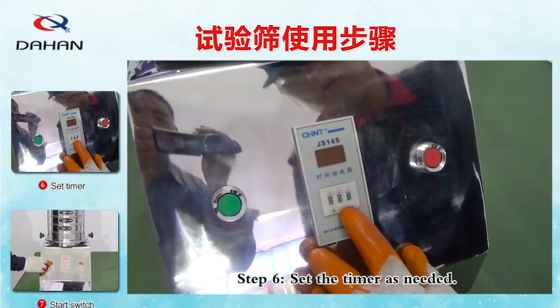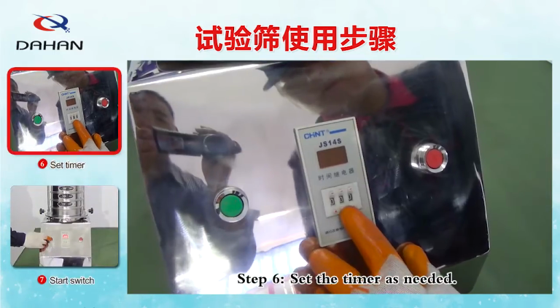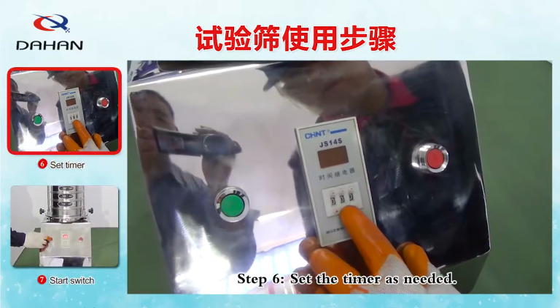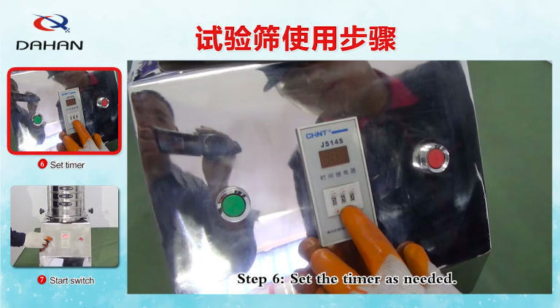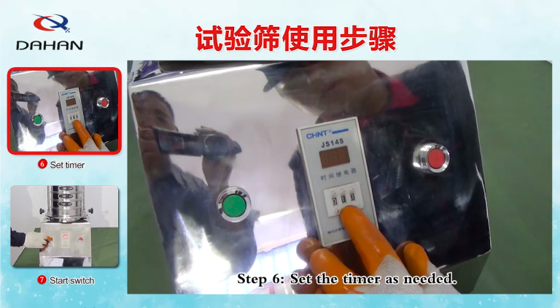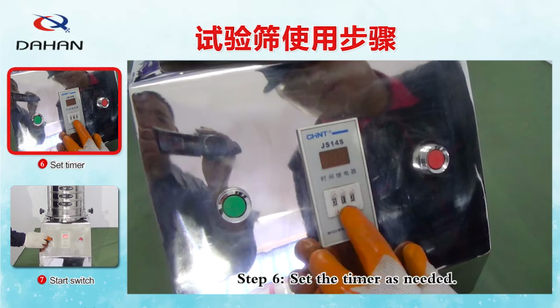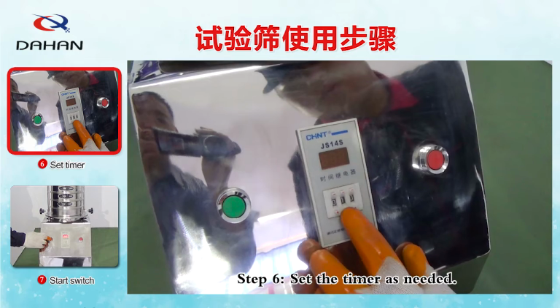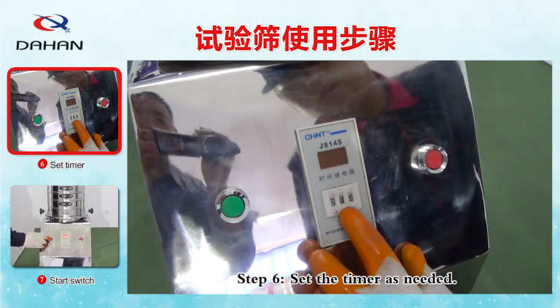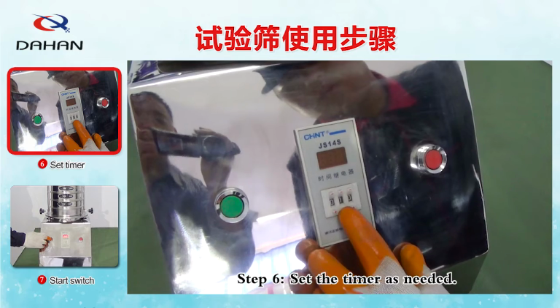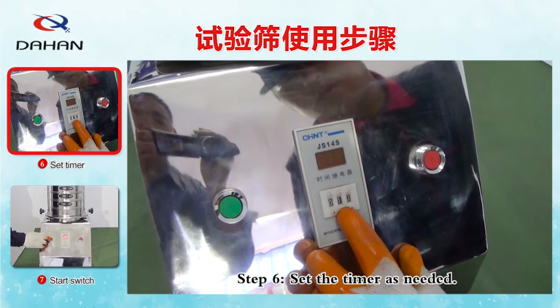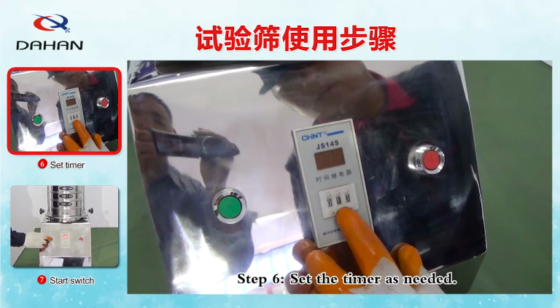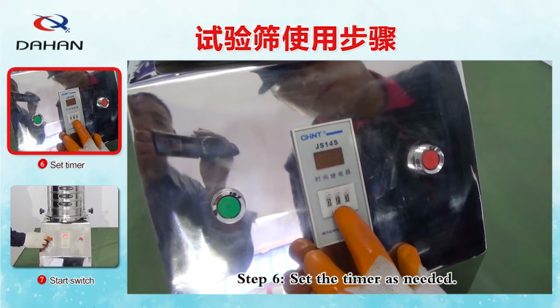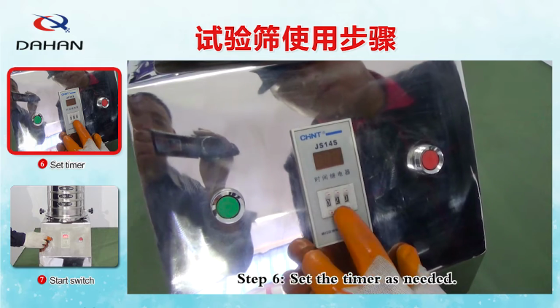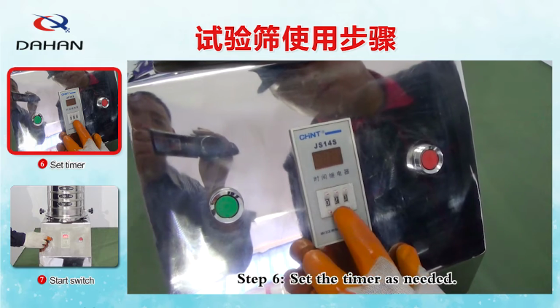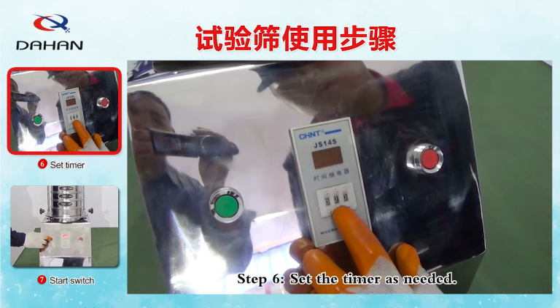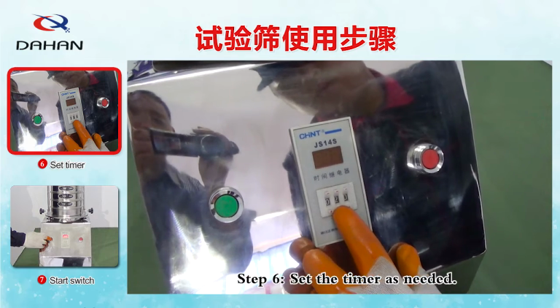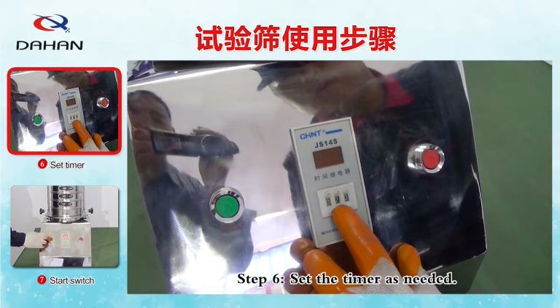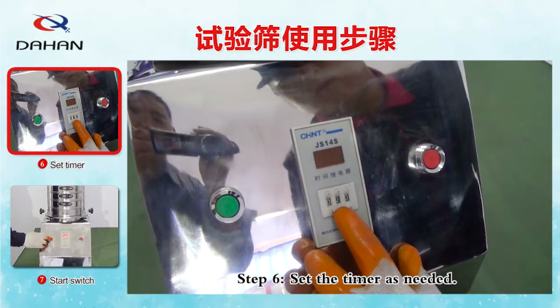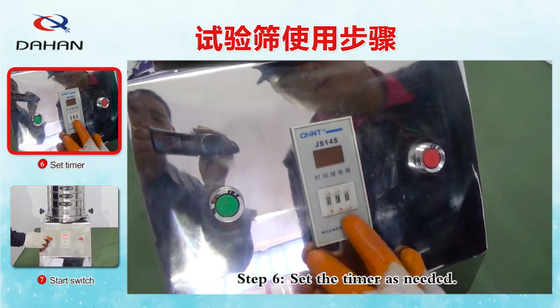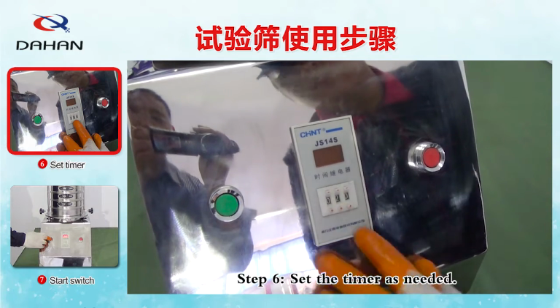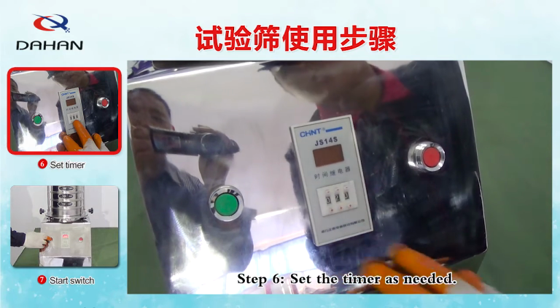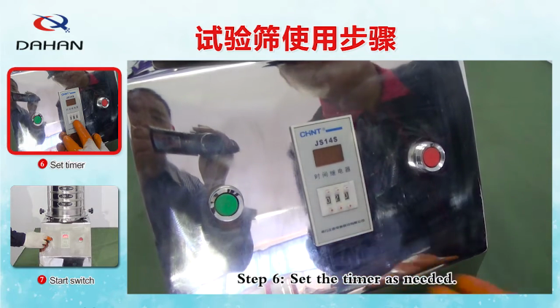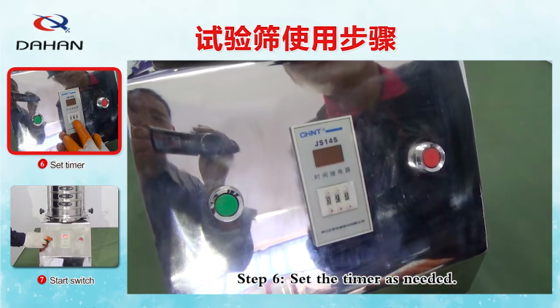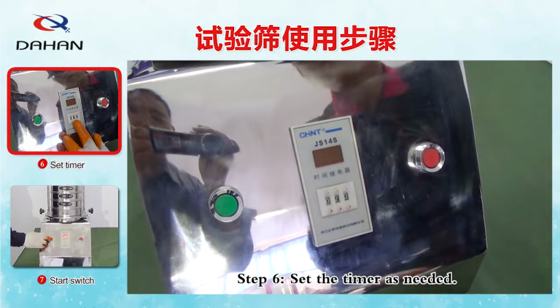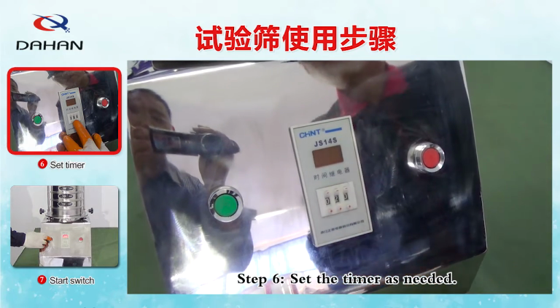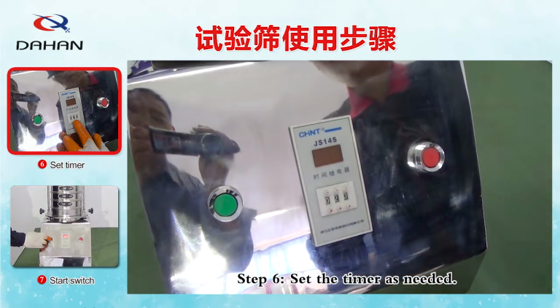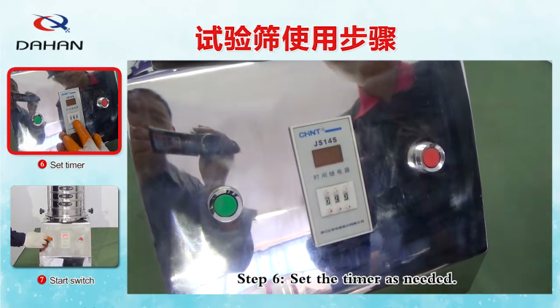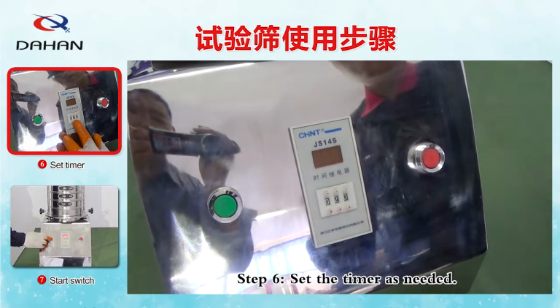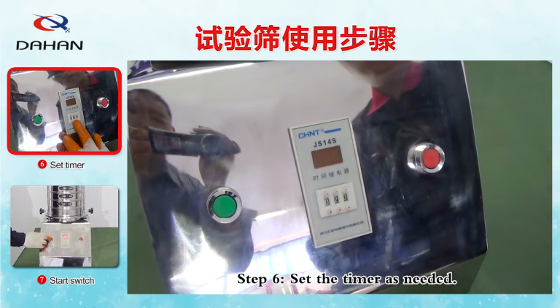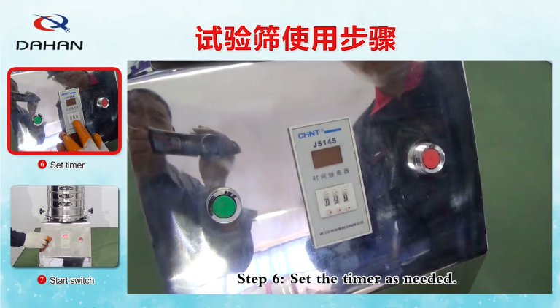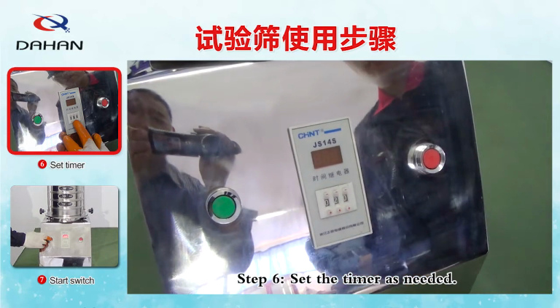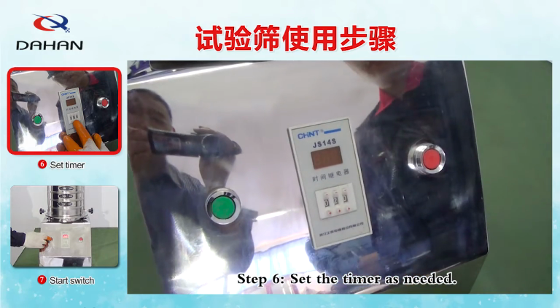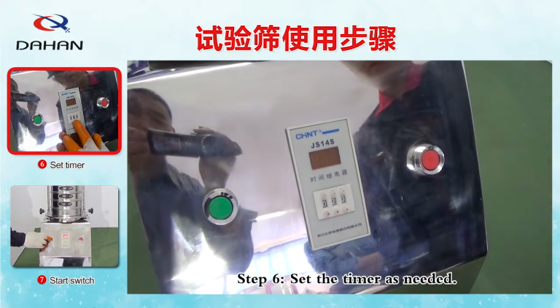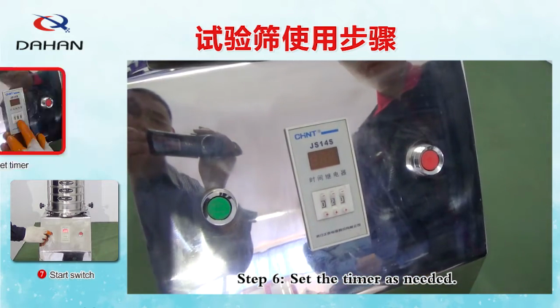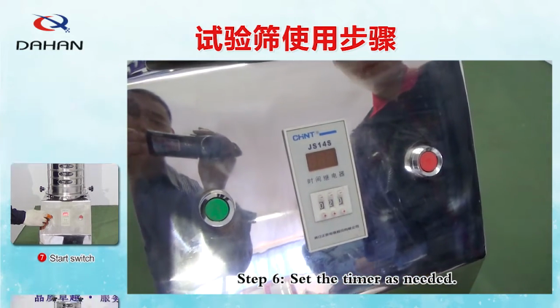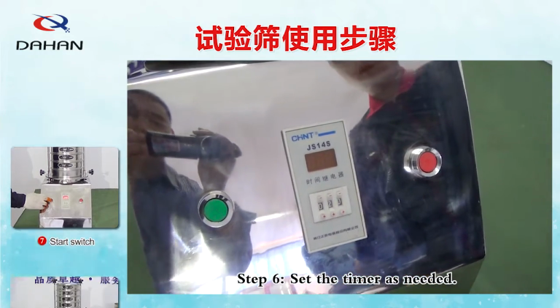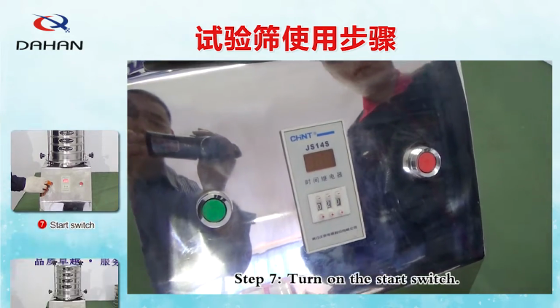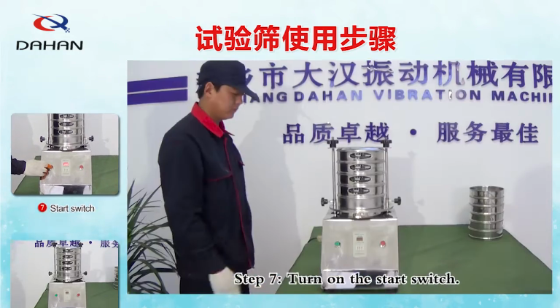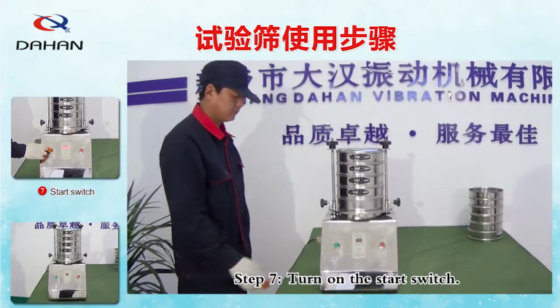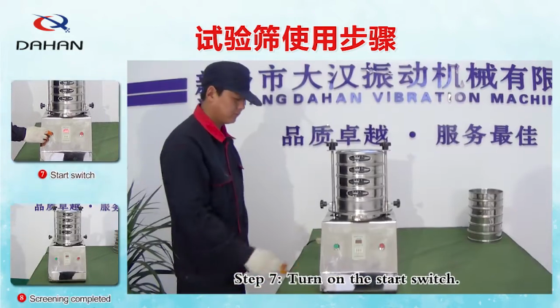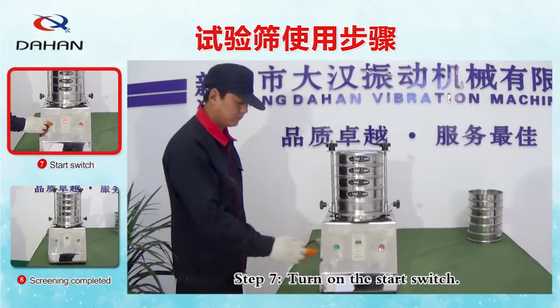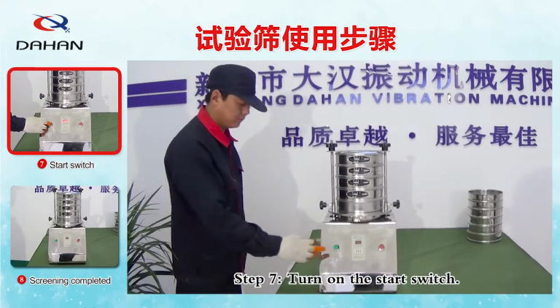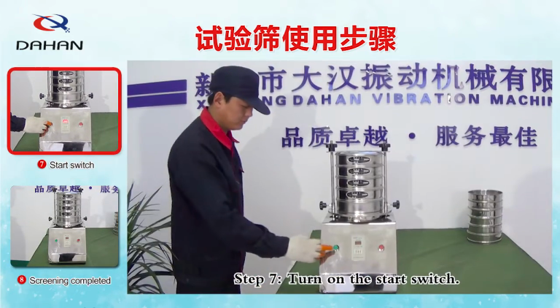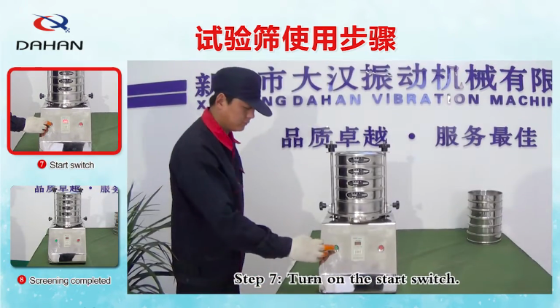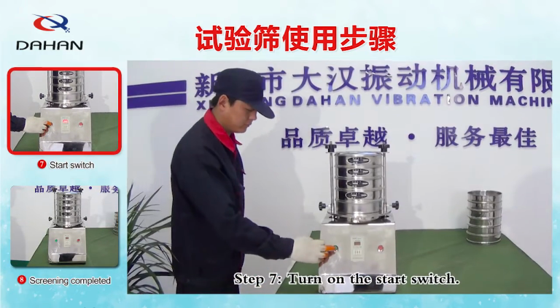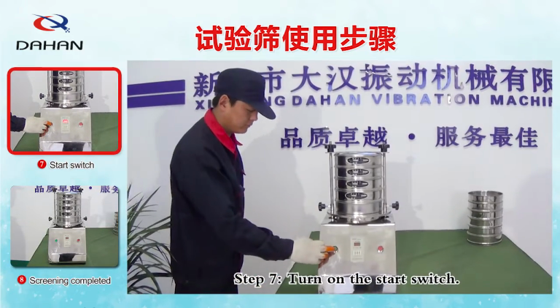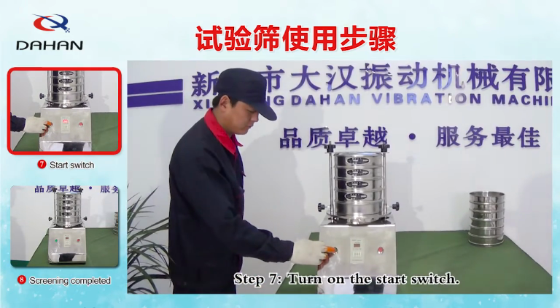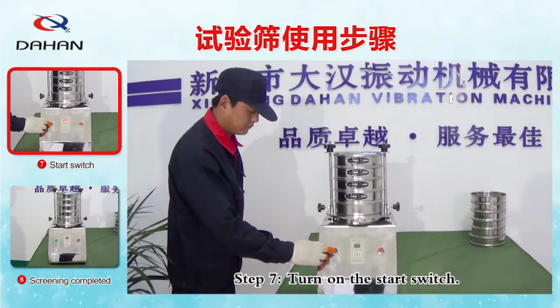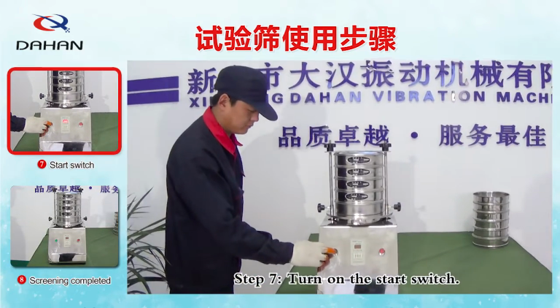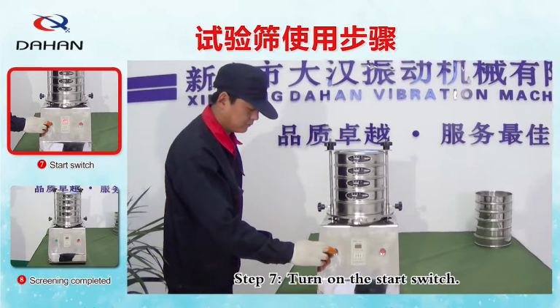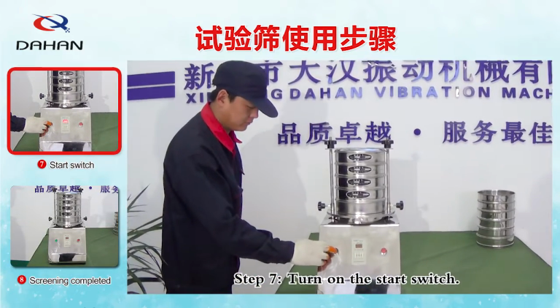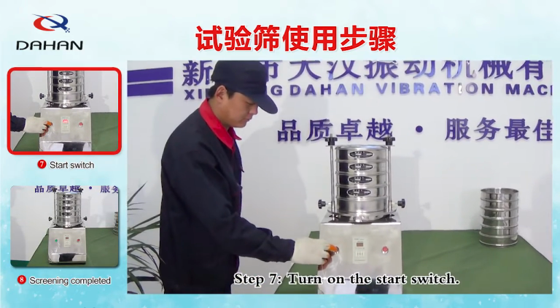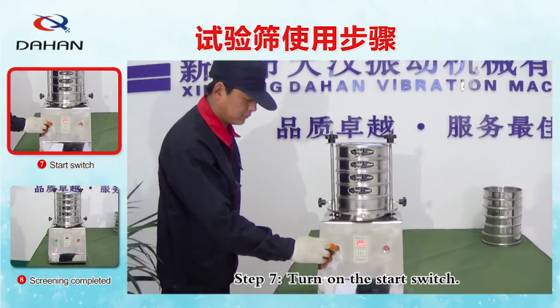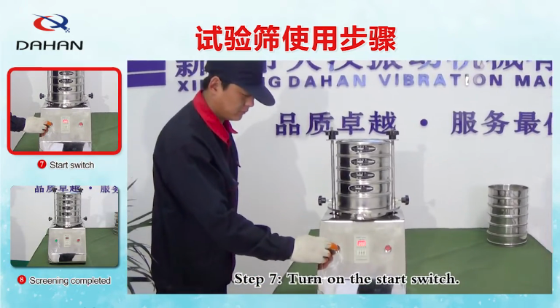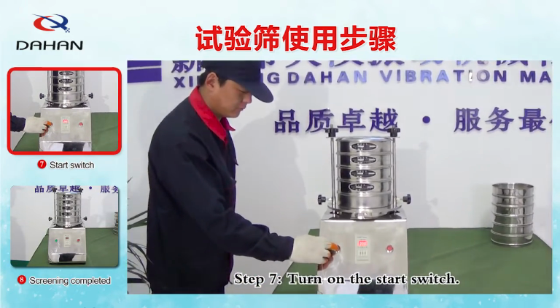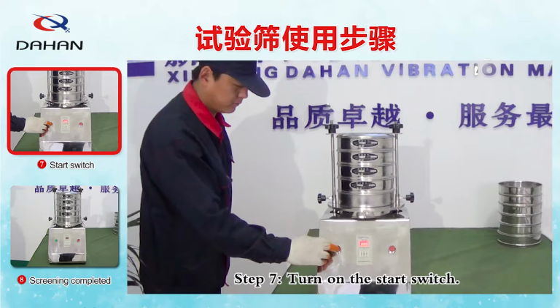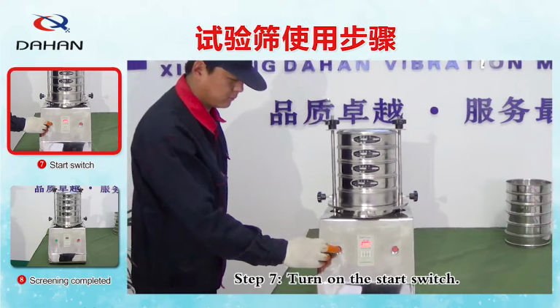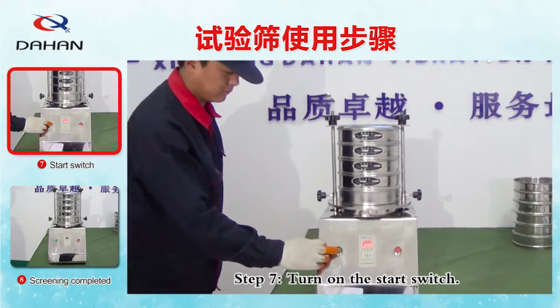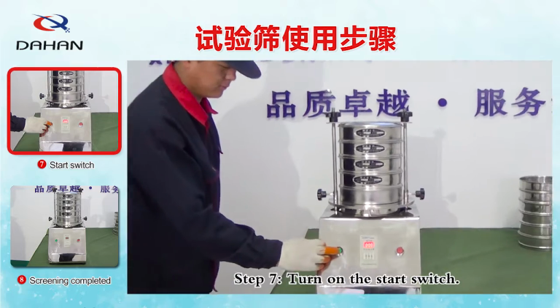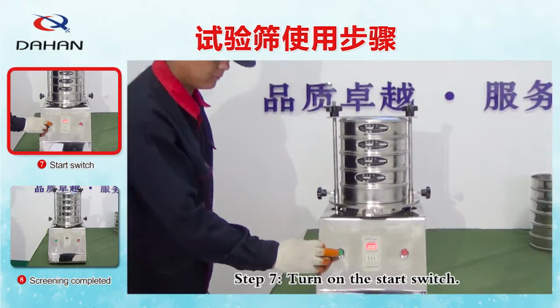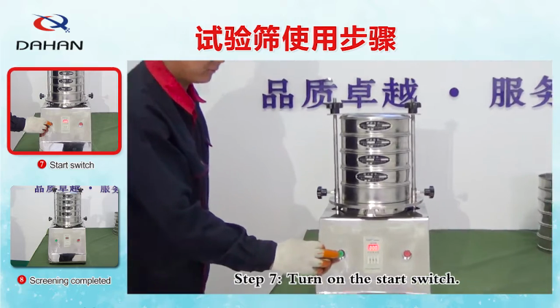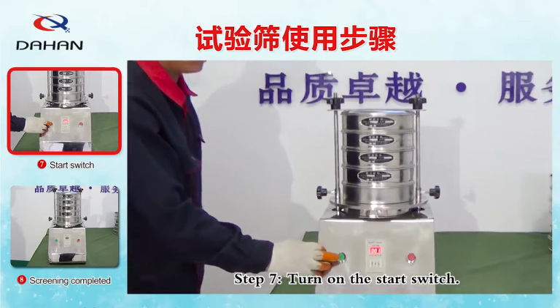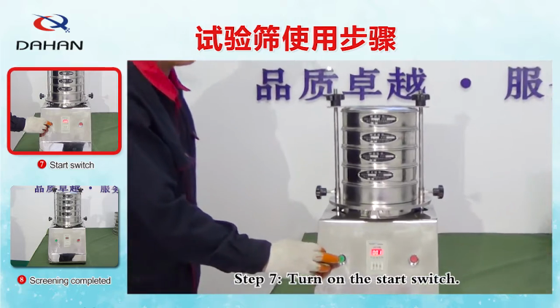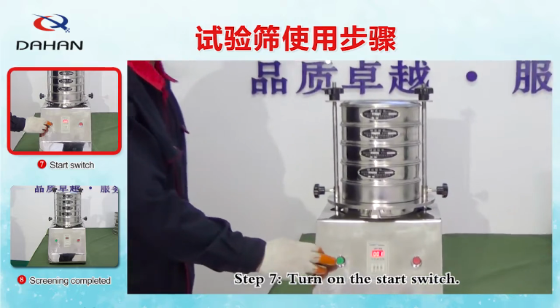Step 6: Set the timer as needed. Step 7: Turn on the start switch.